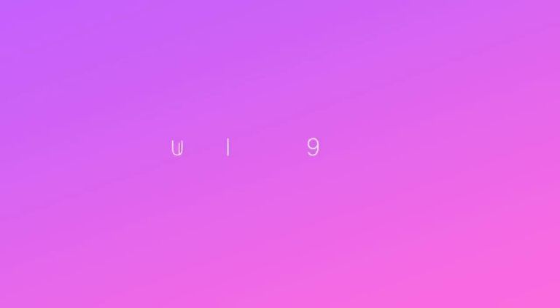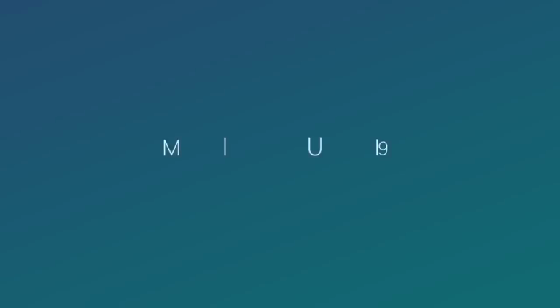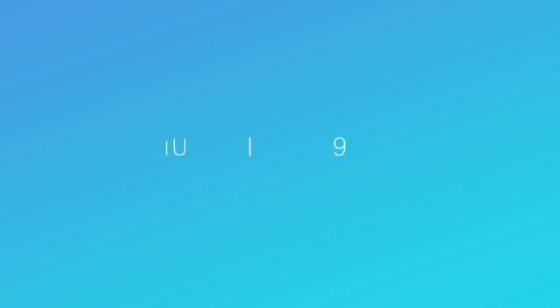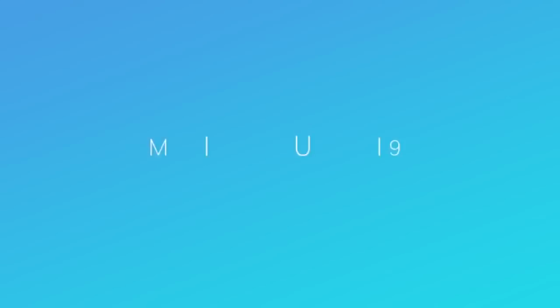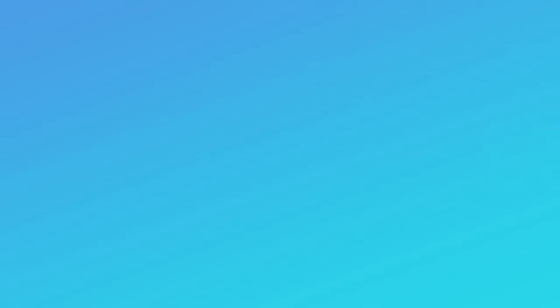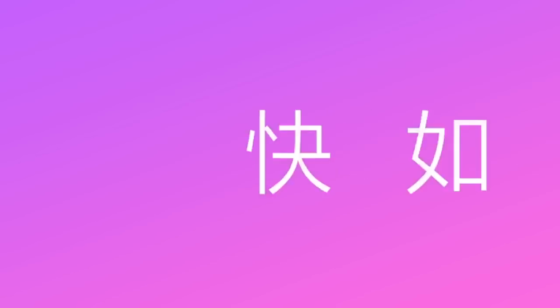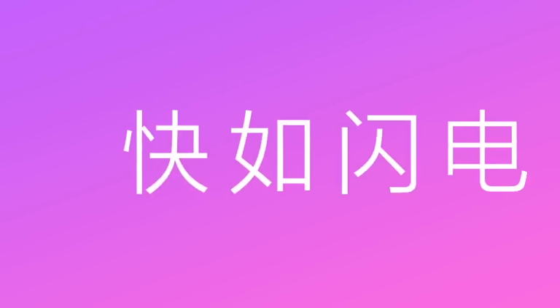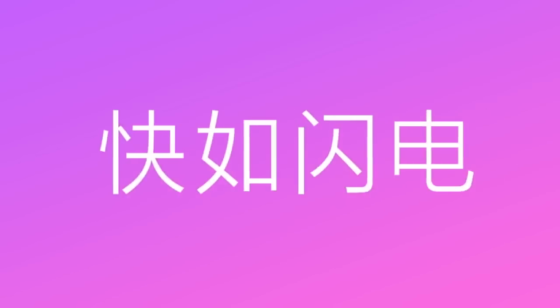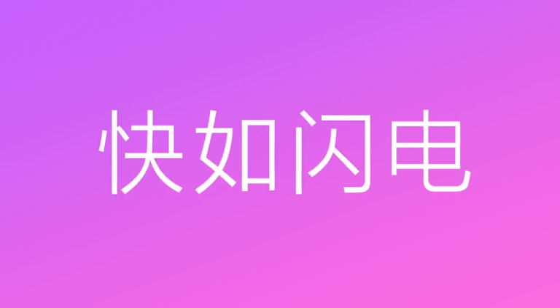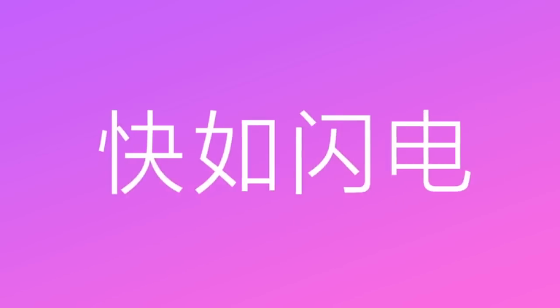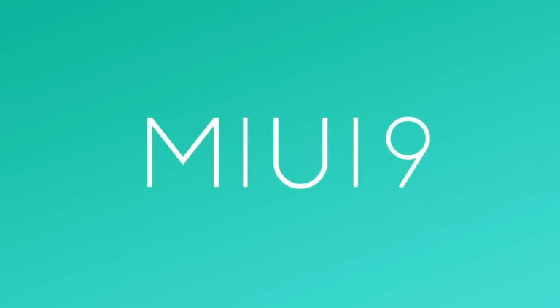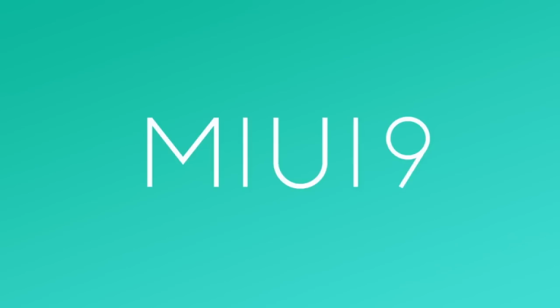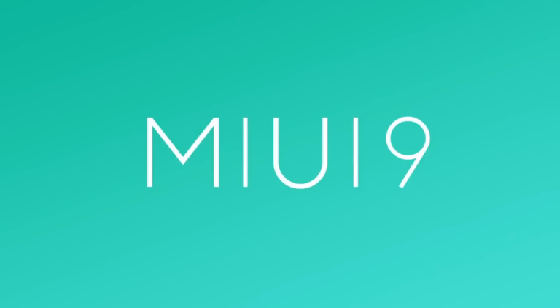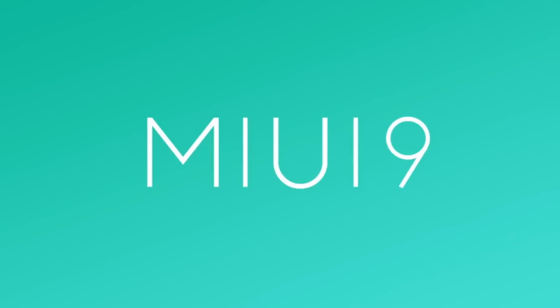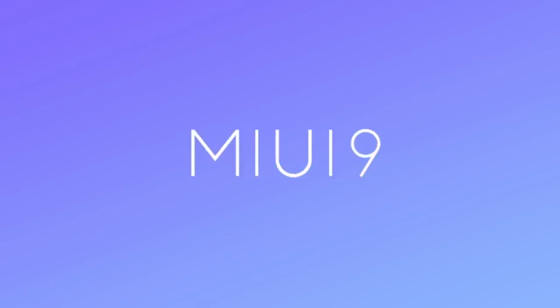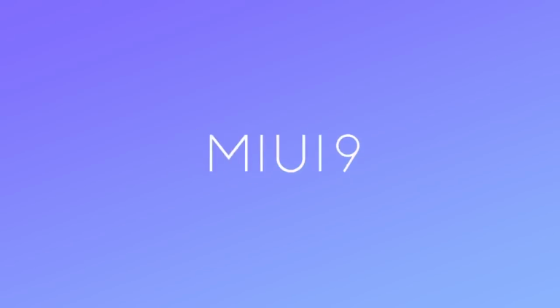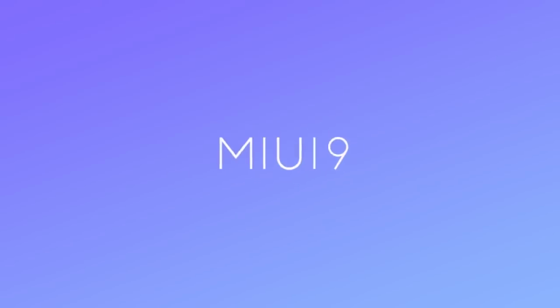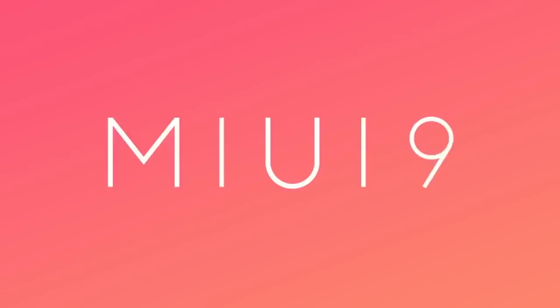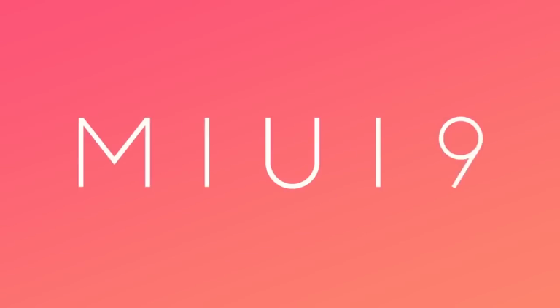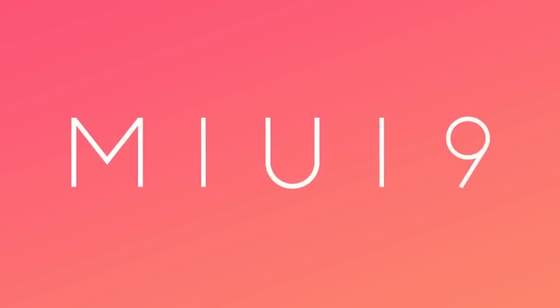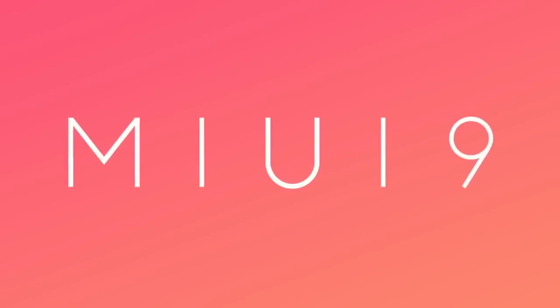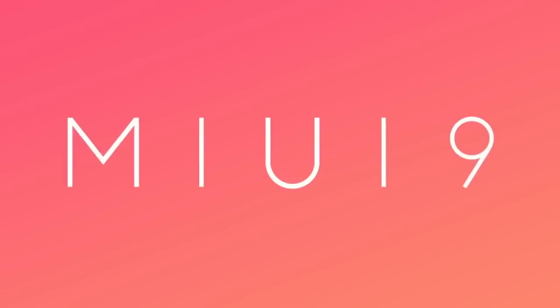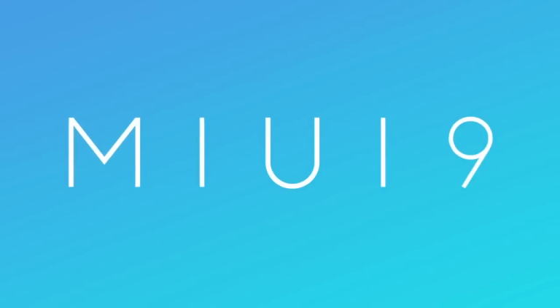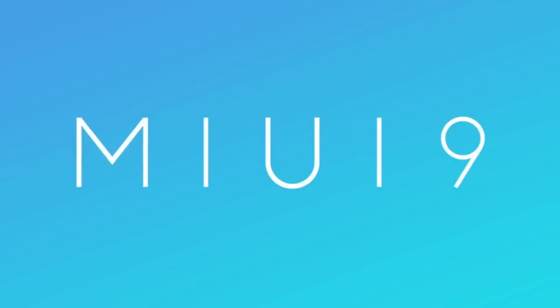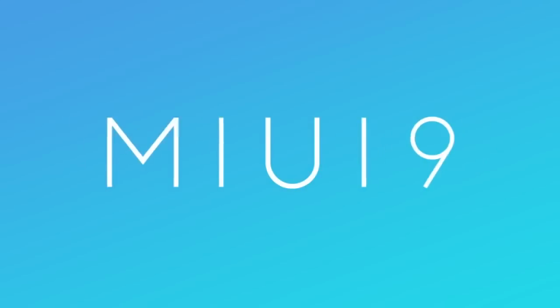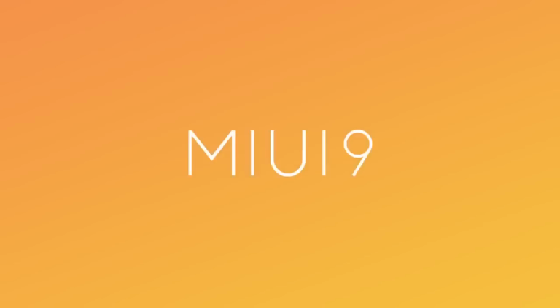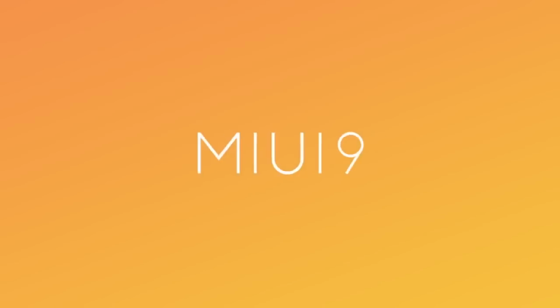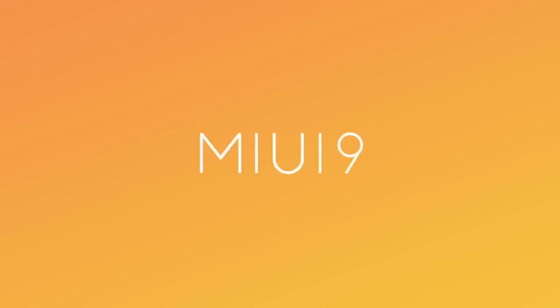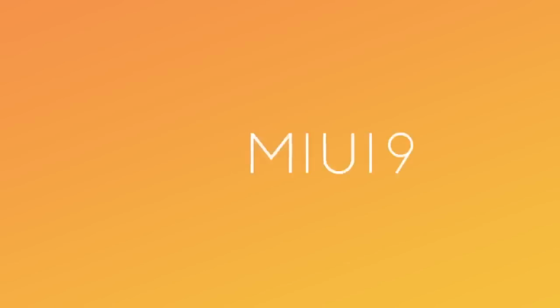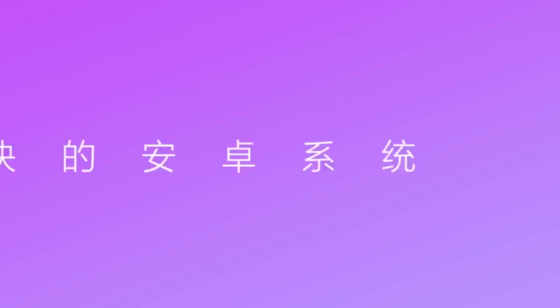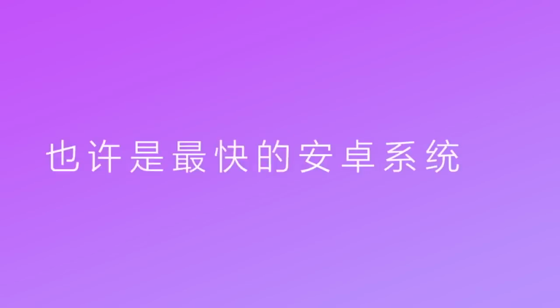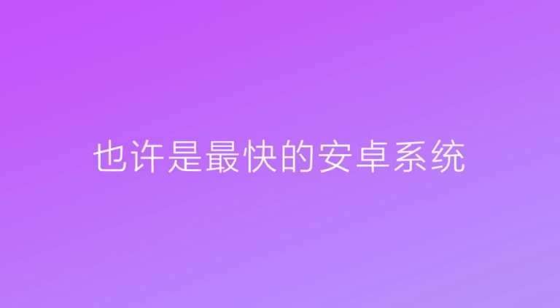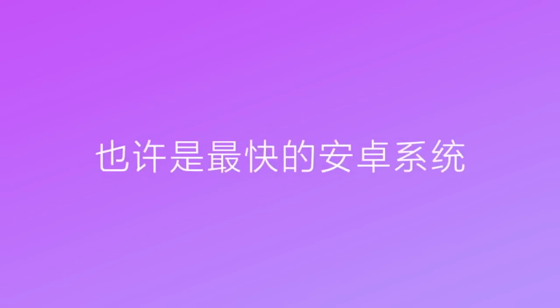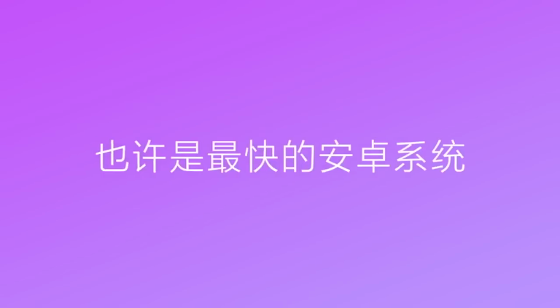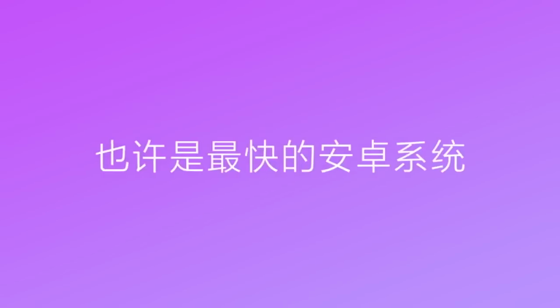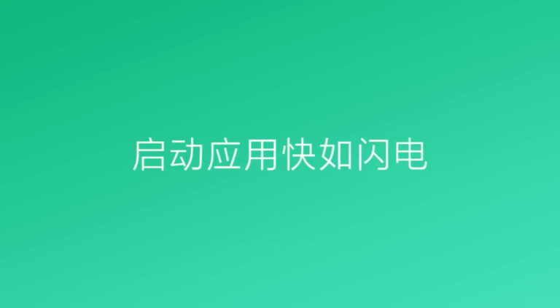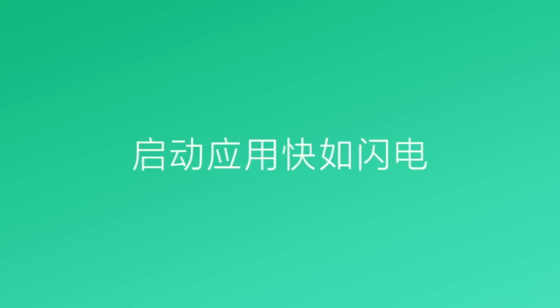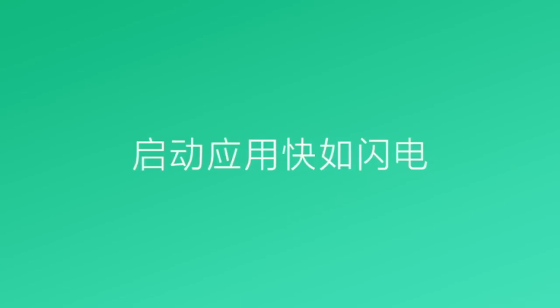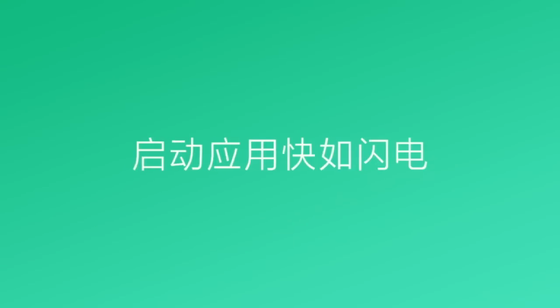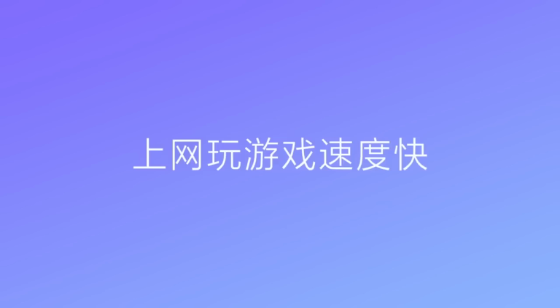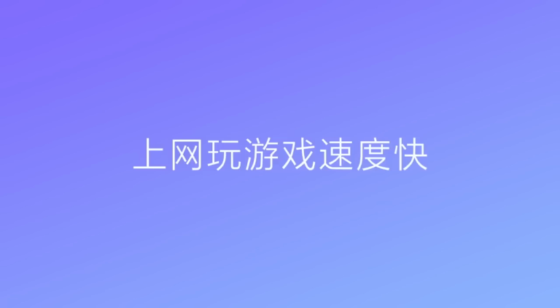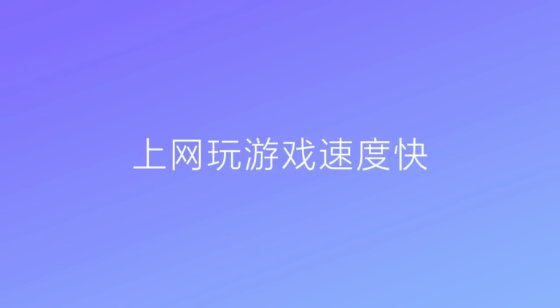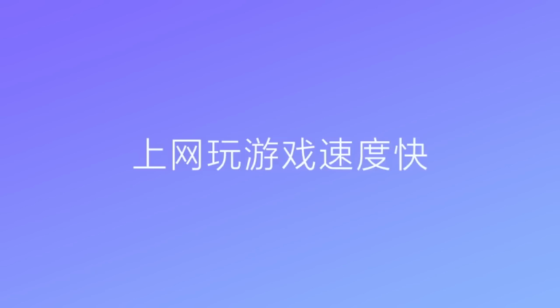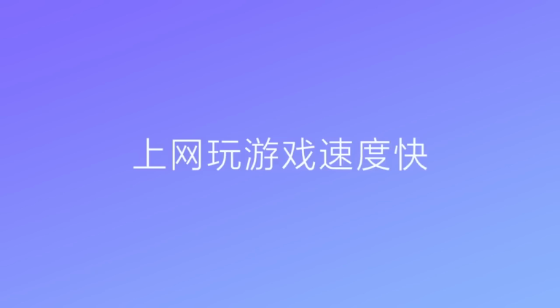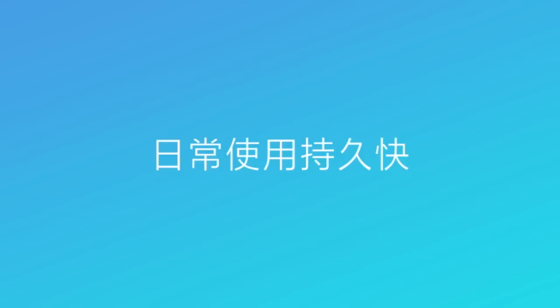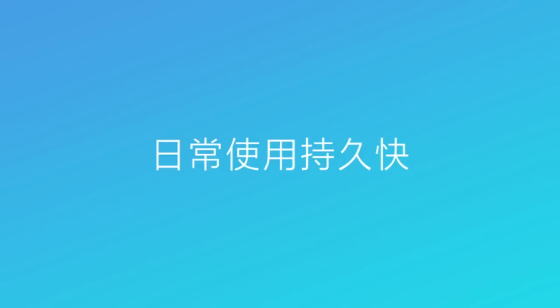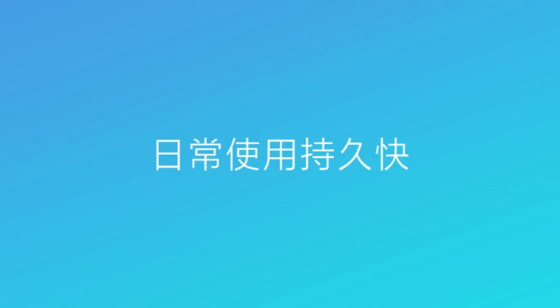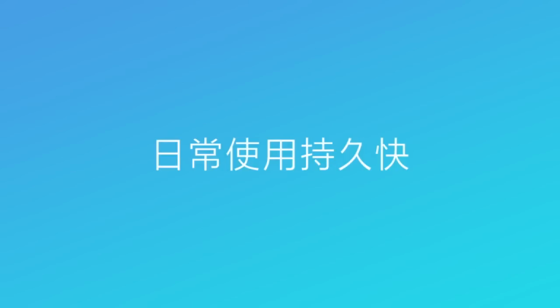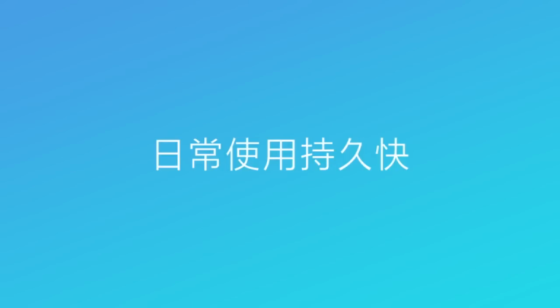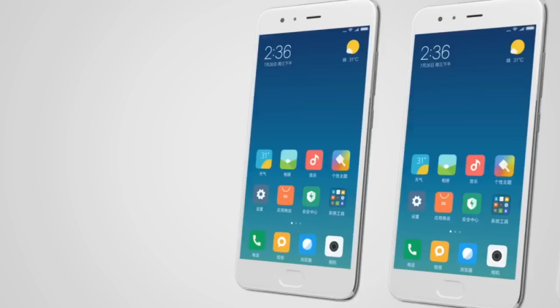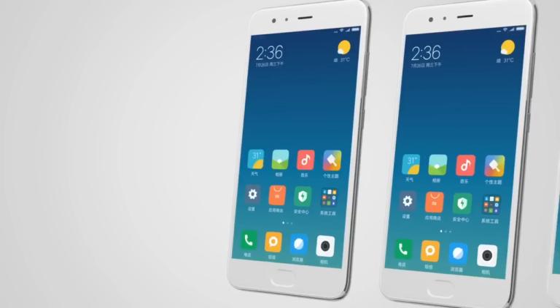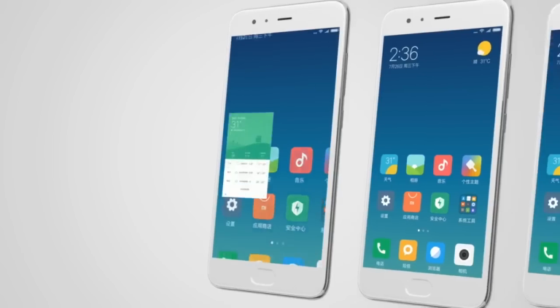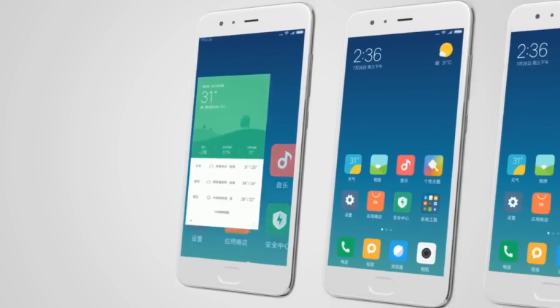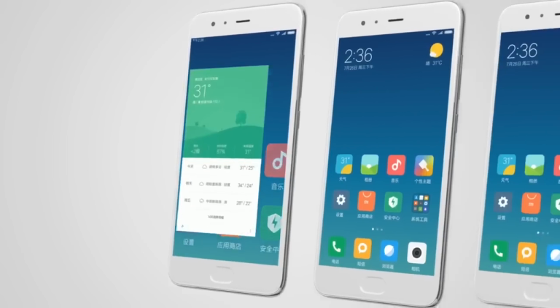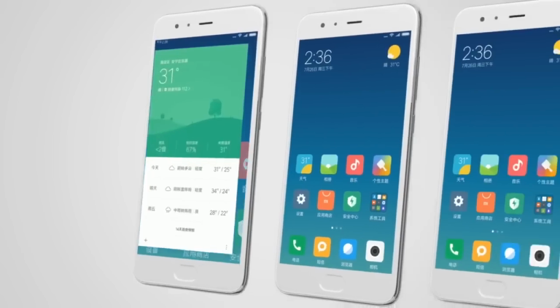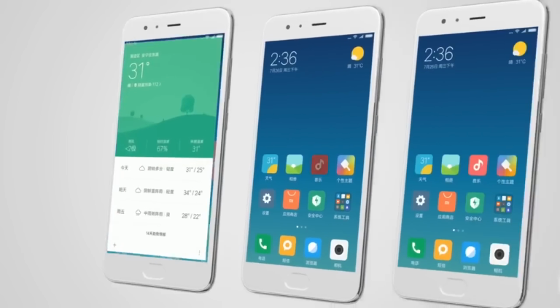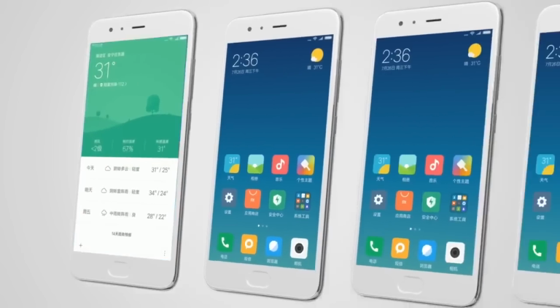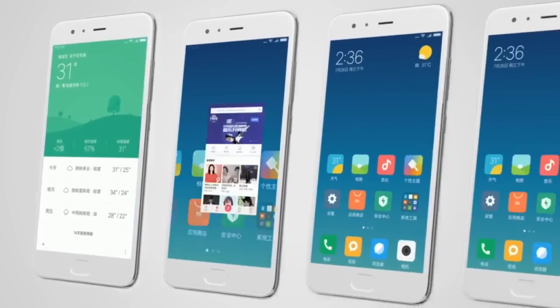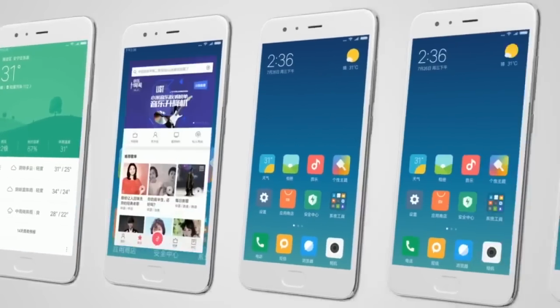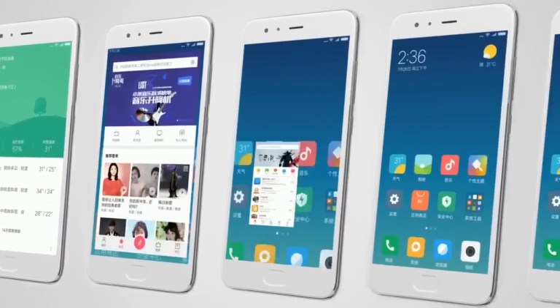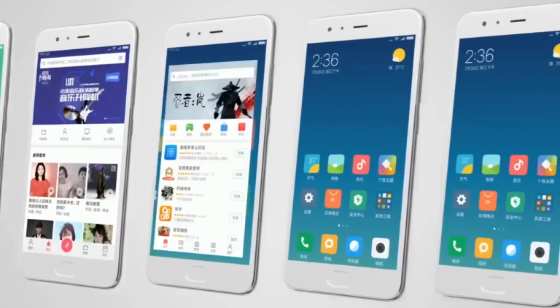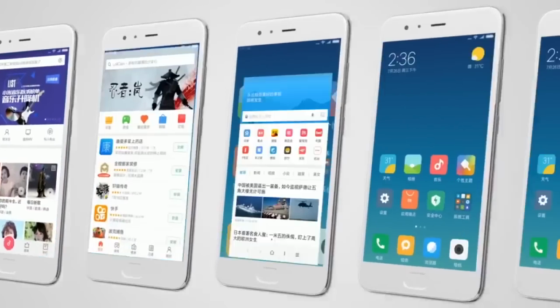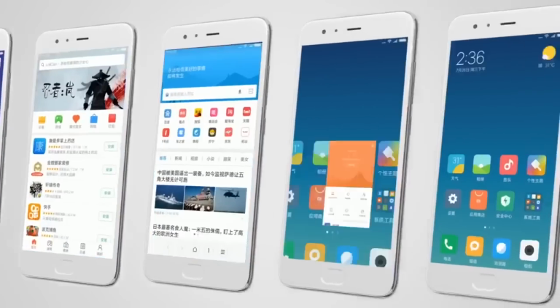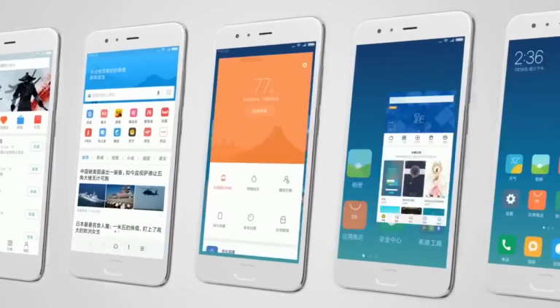Hello my friends! At an event in Beijing, China, Xiaomi showed the new version of its custom user interface, MIUI 9.